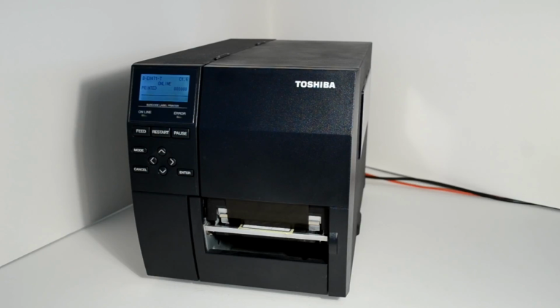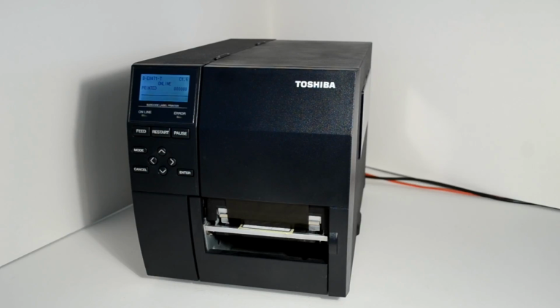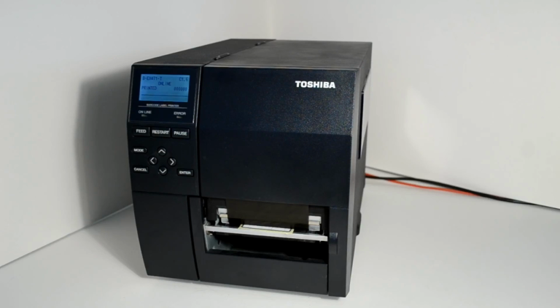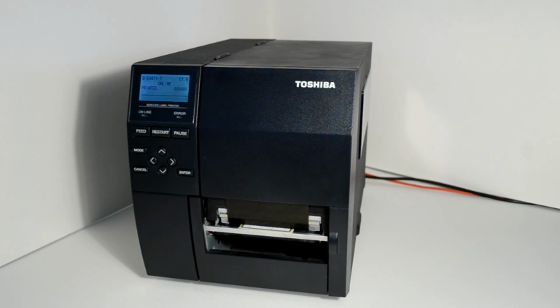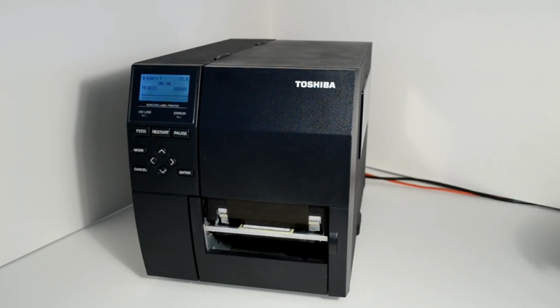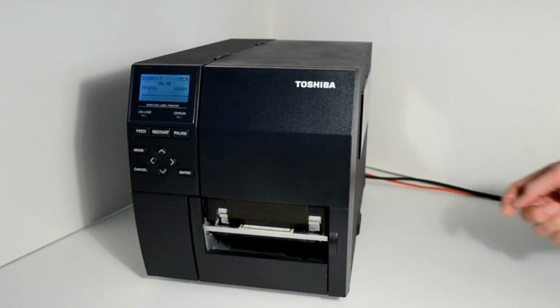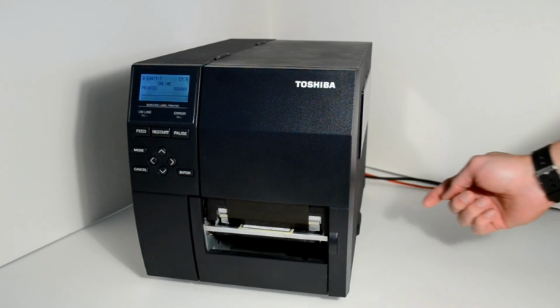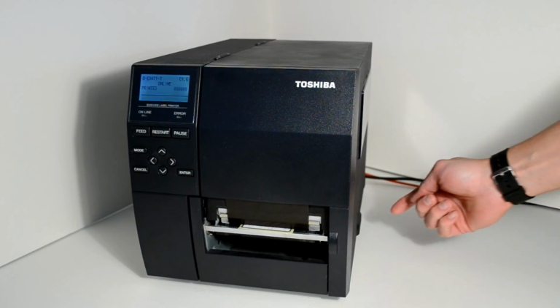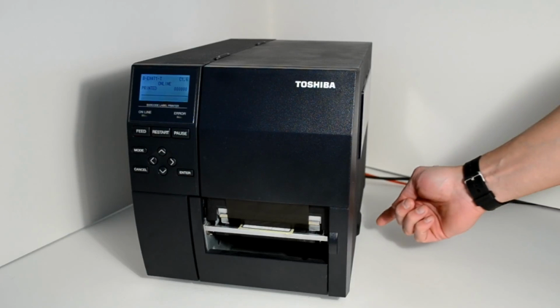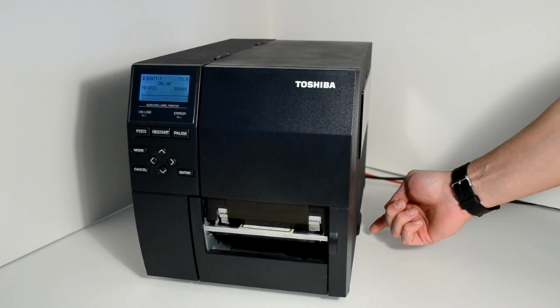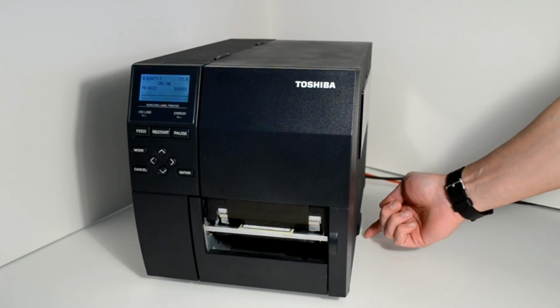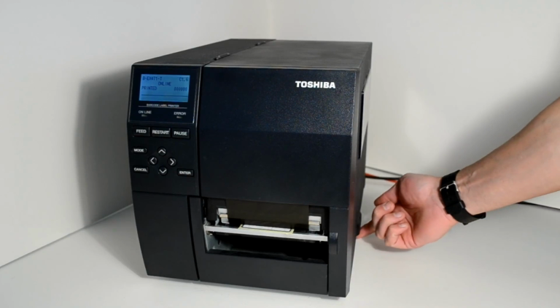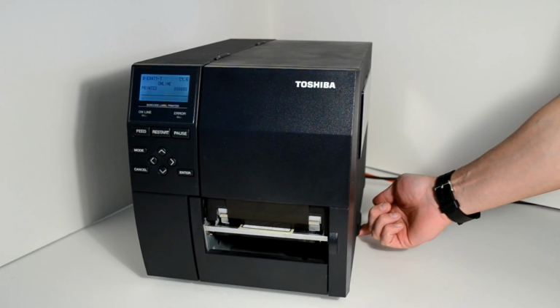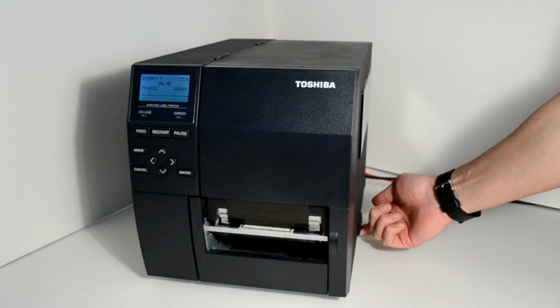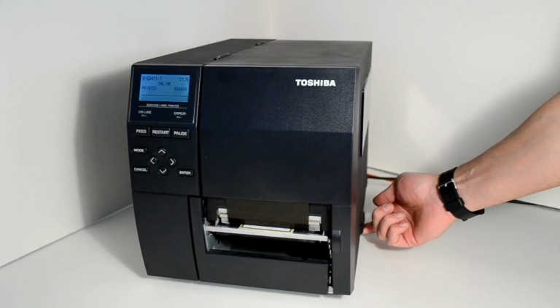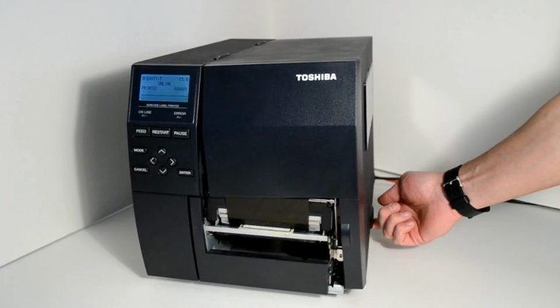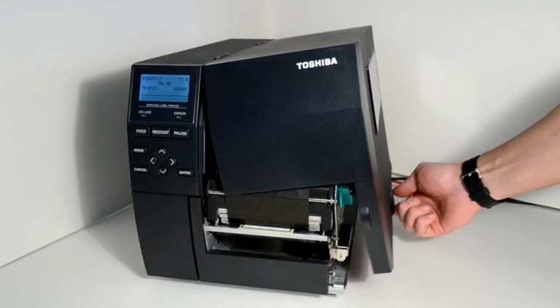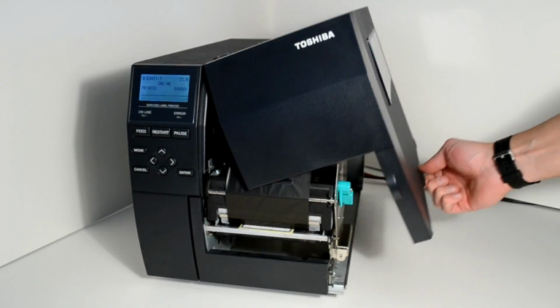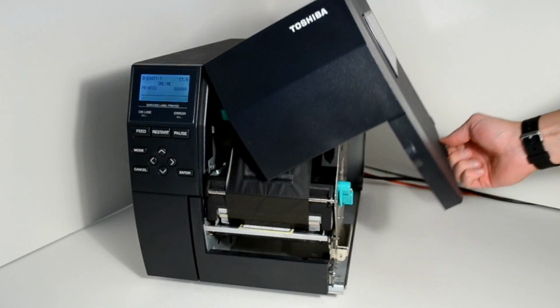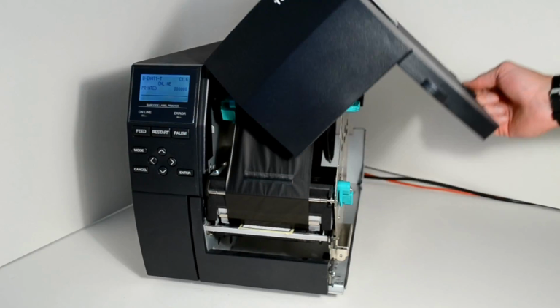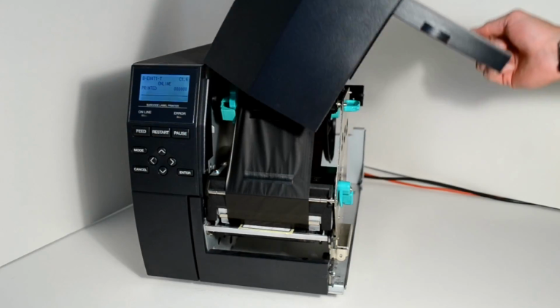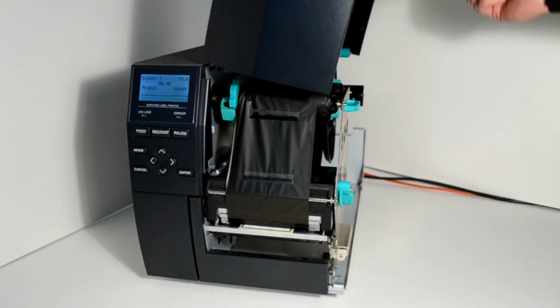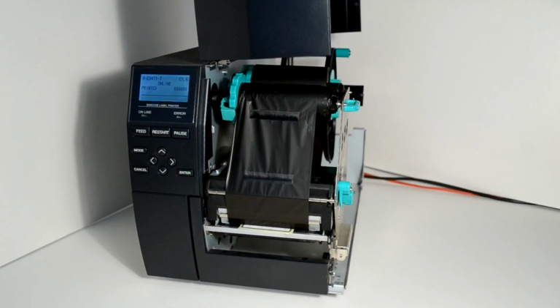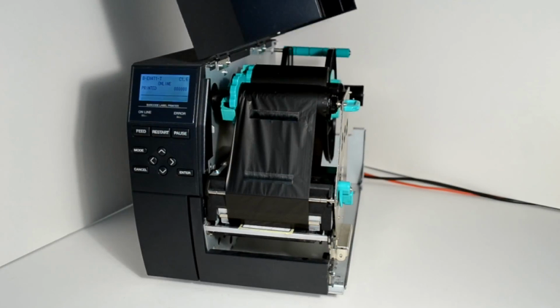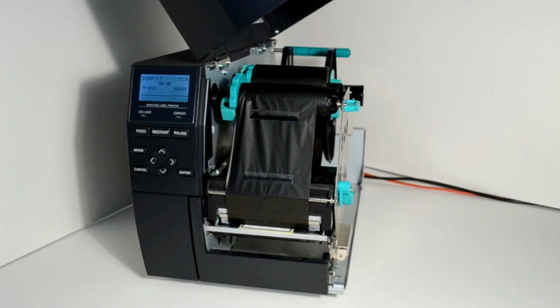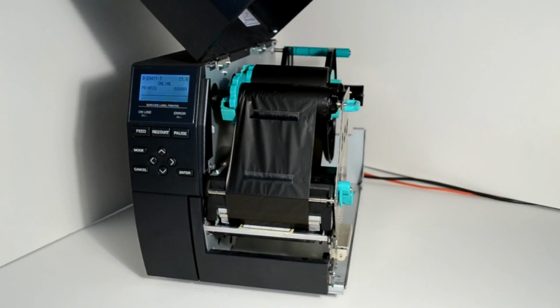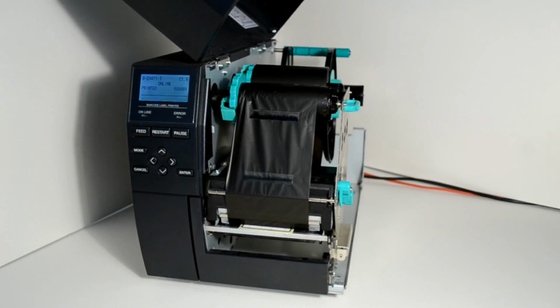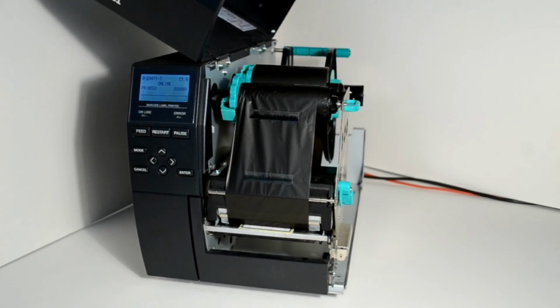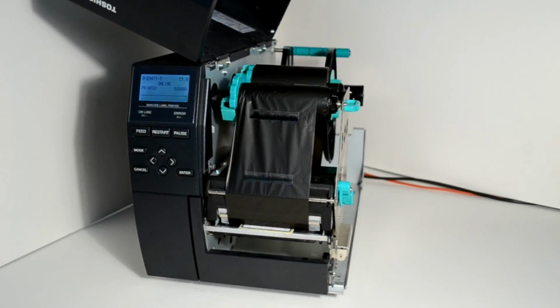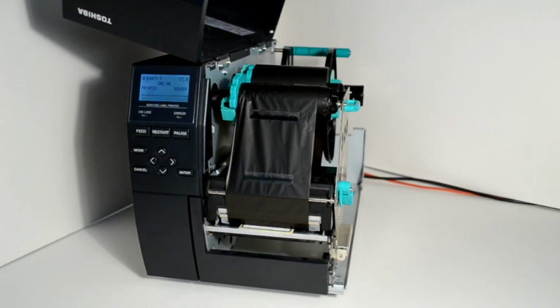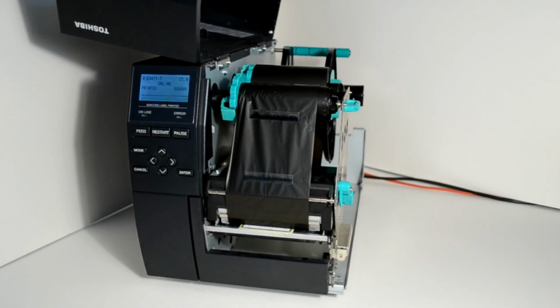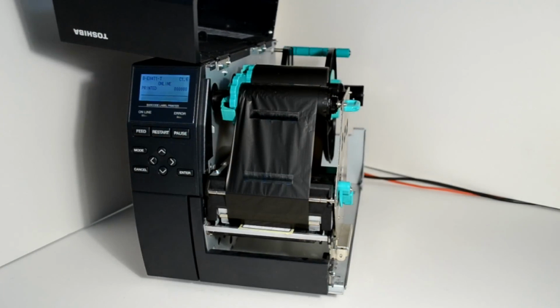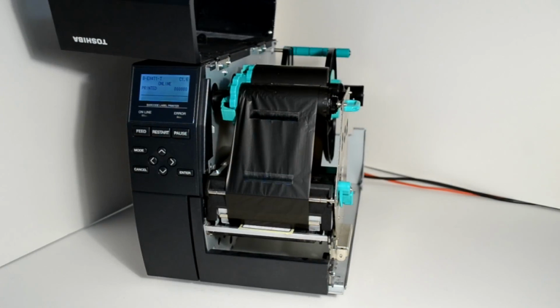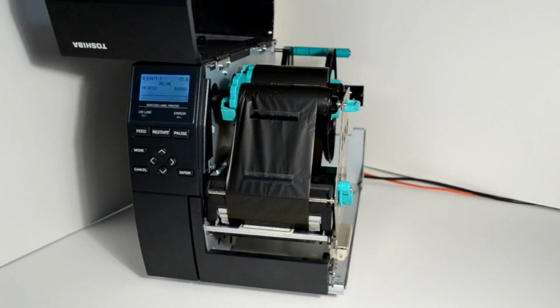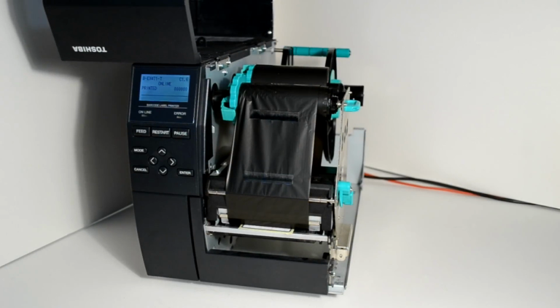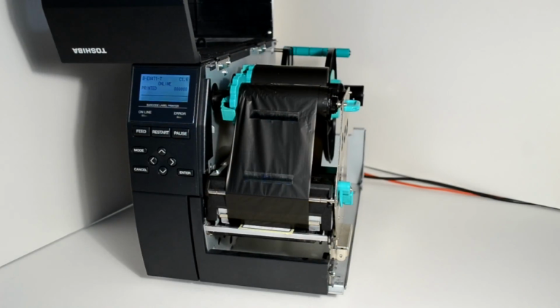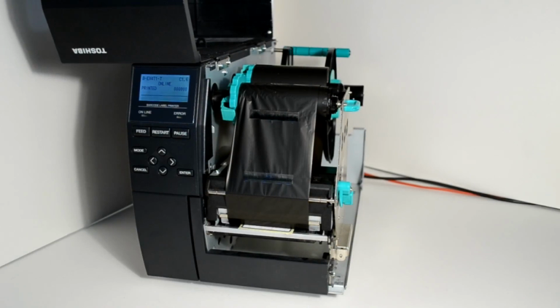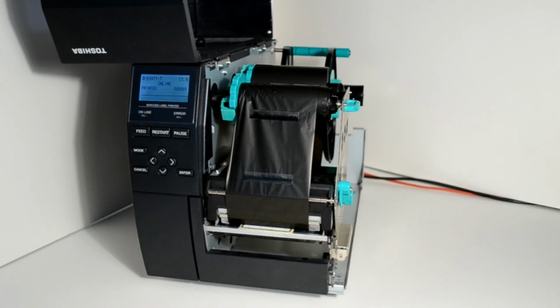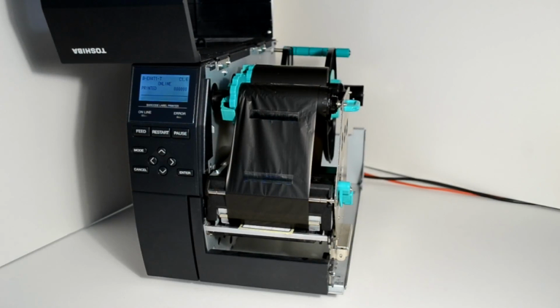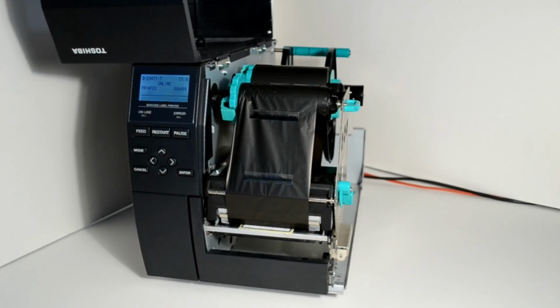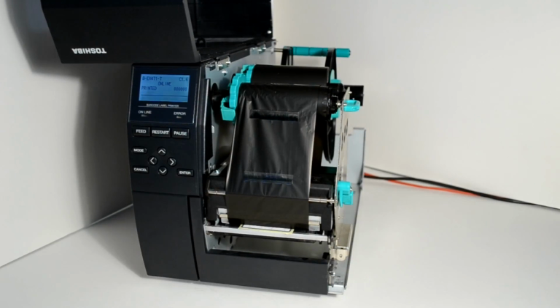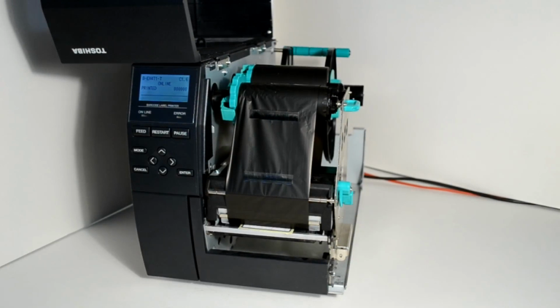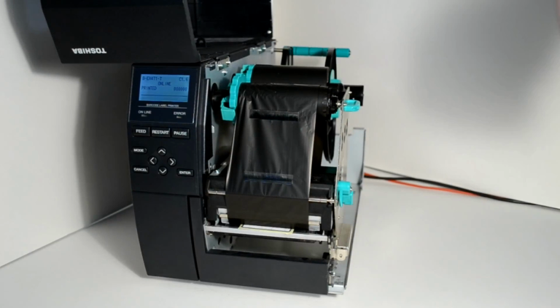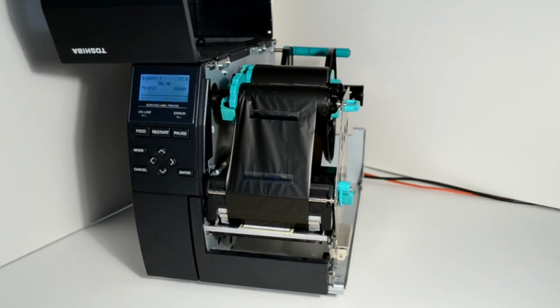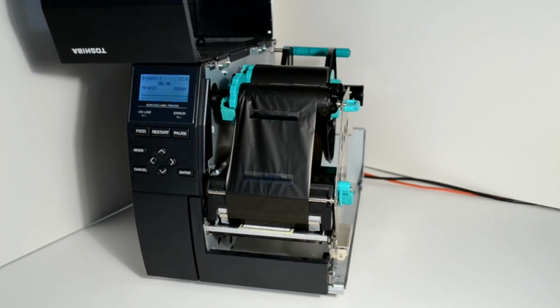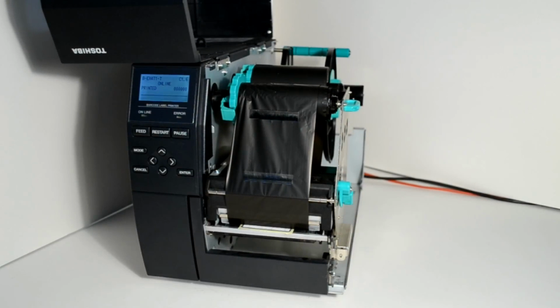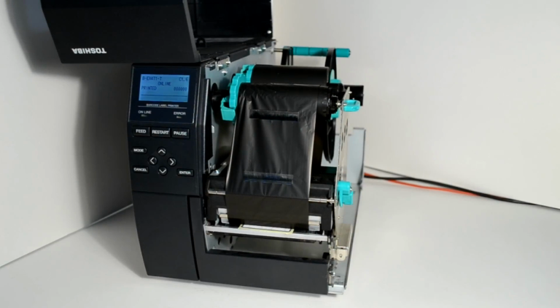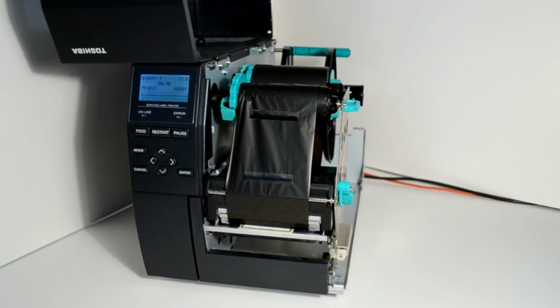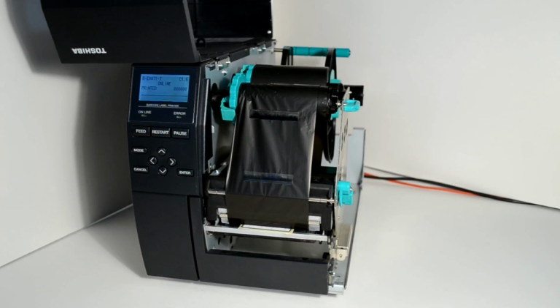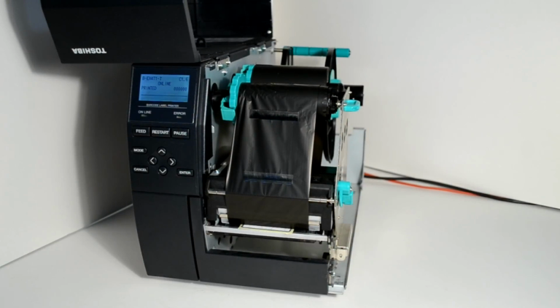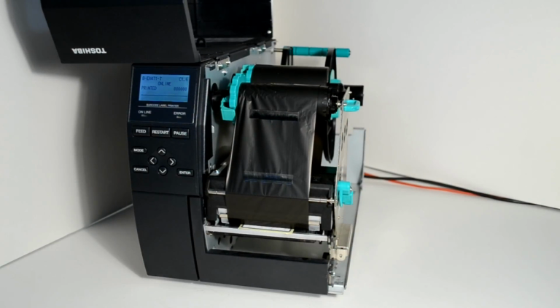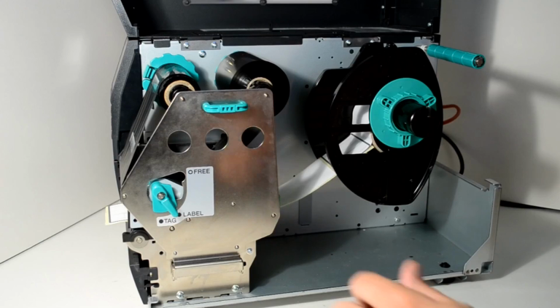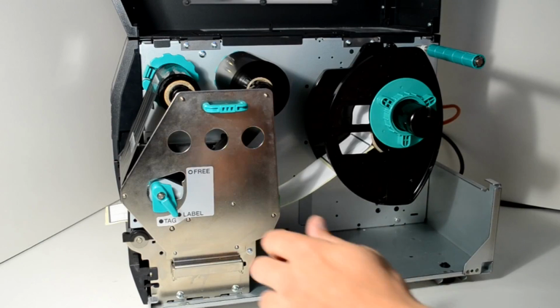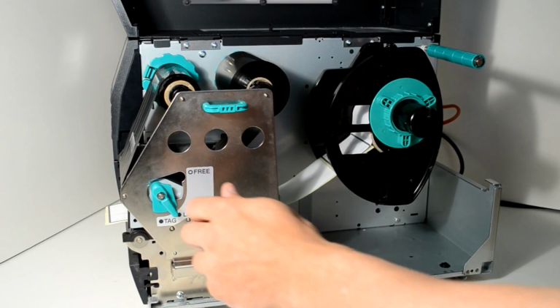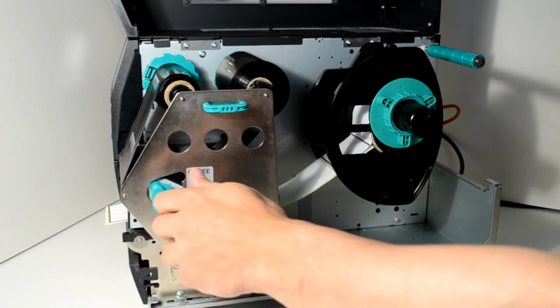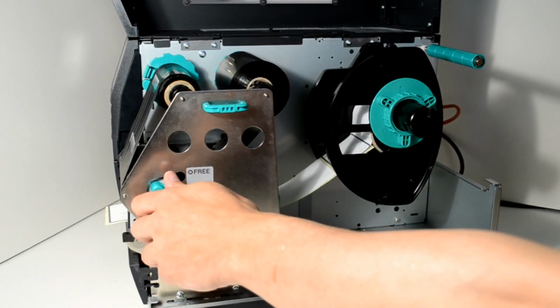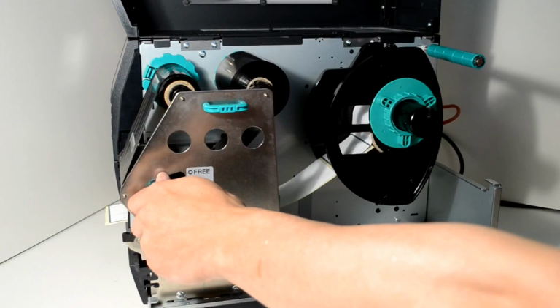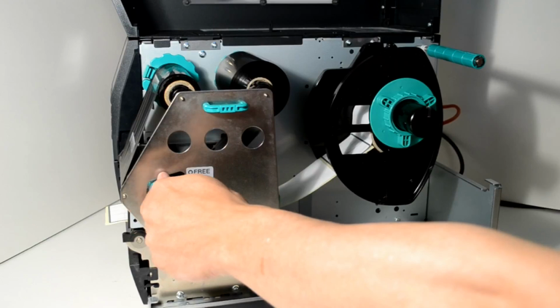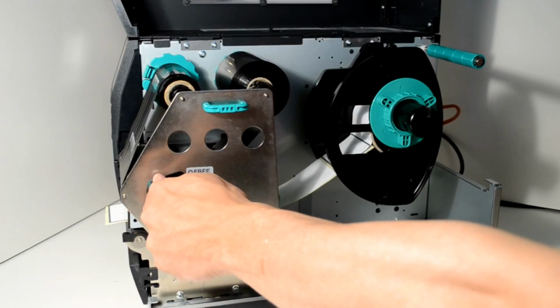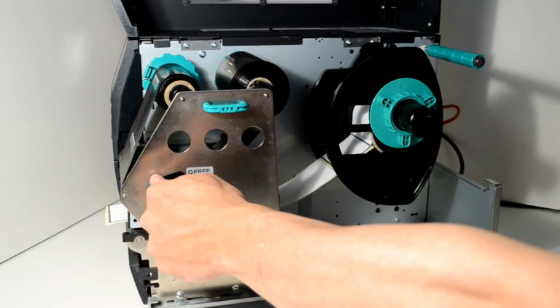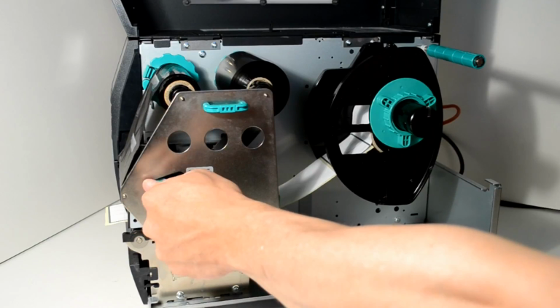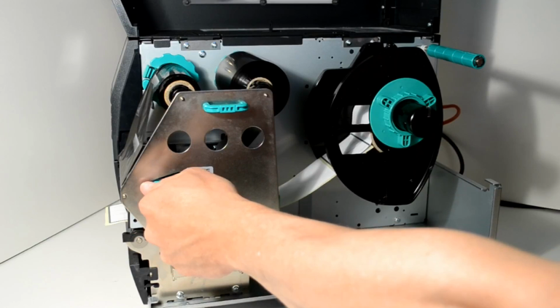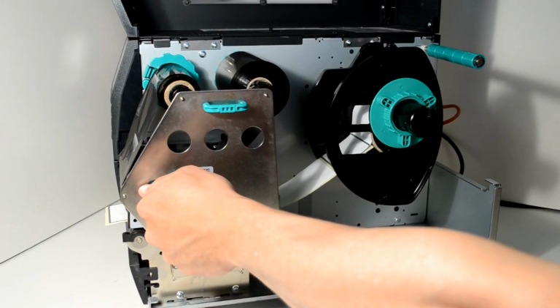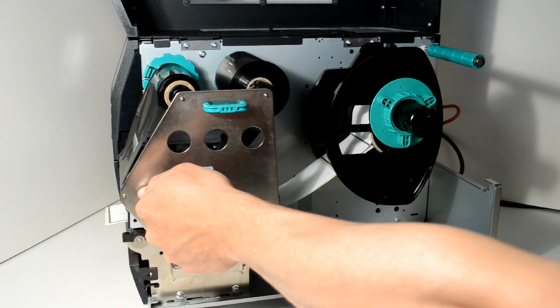To change your roll of labels, open the lid of the printer and then flick the catch into the free position to release the locking head.